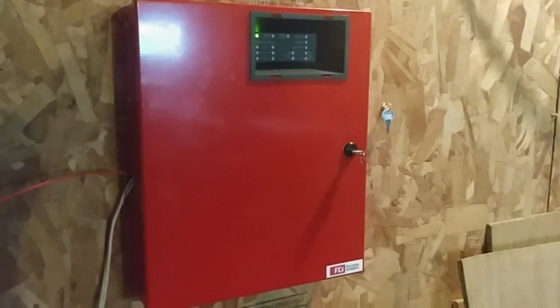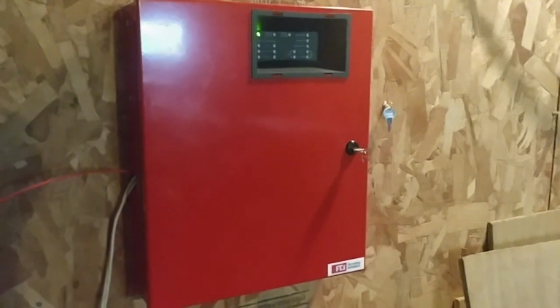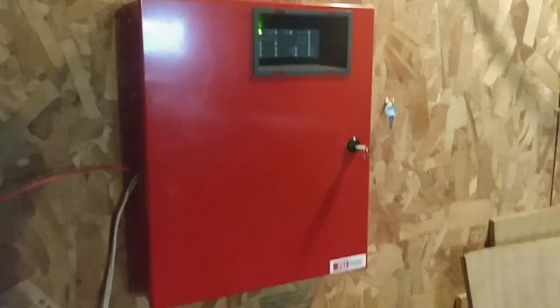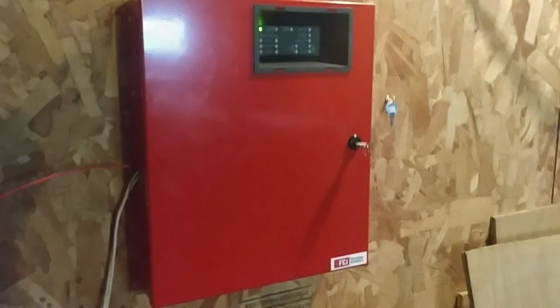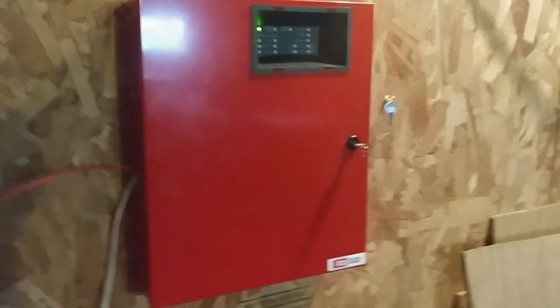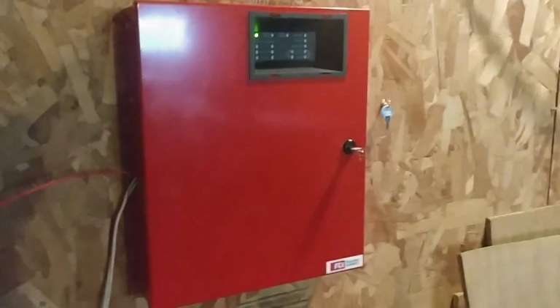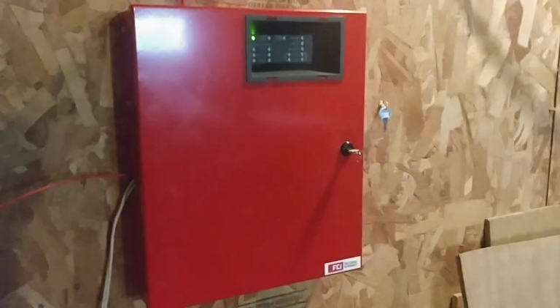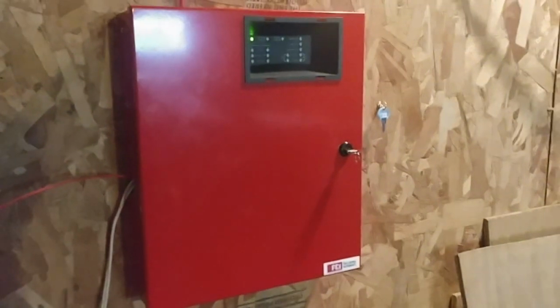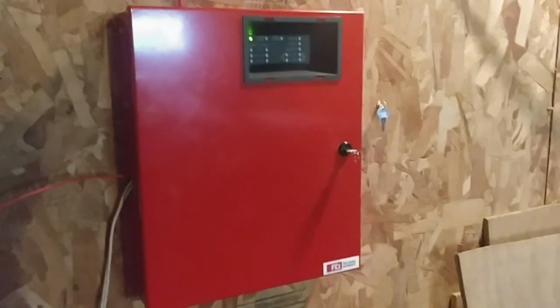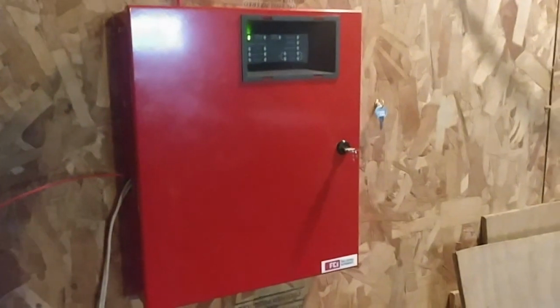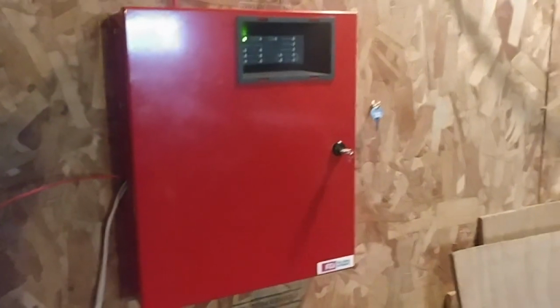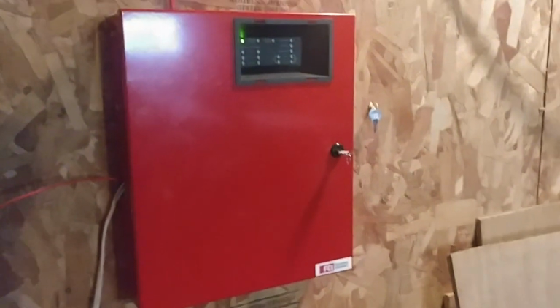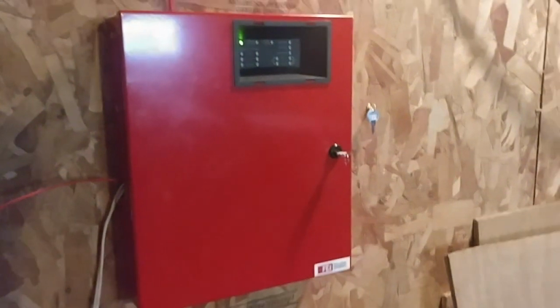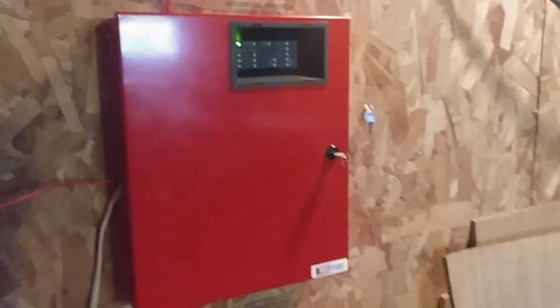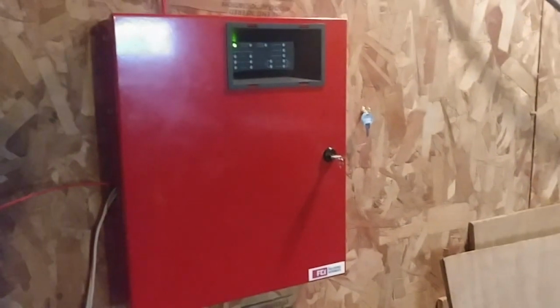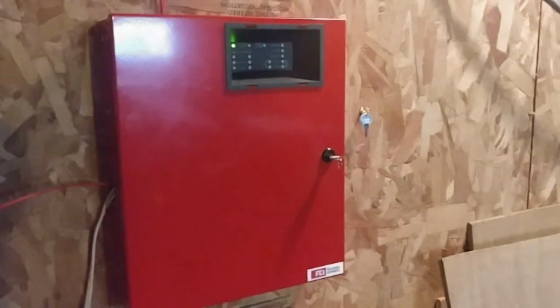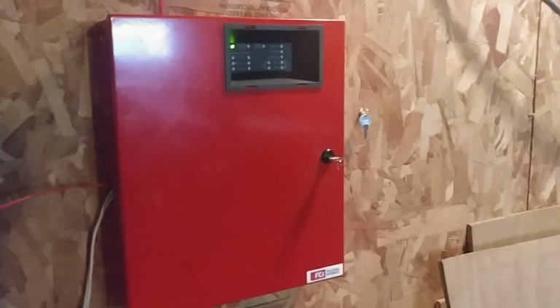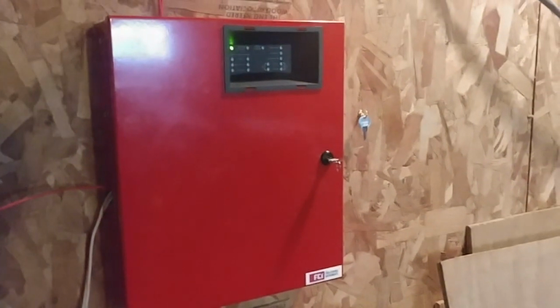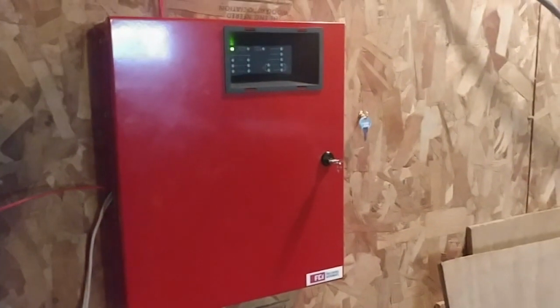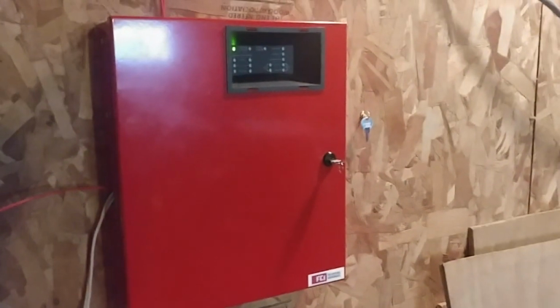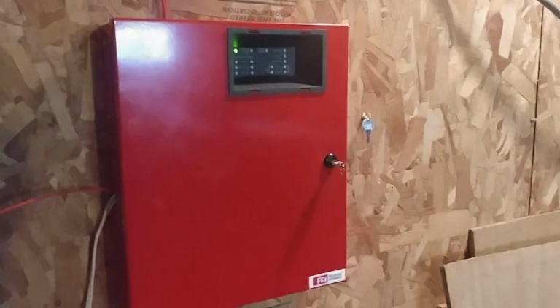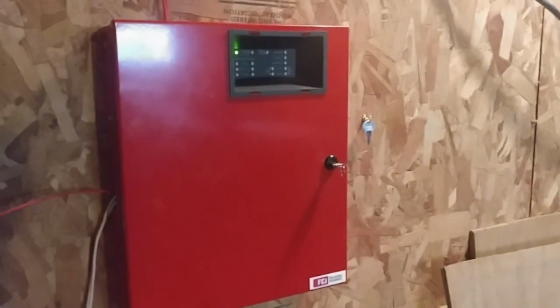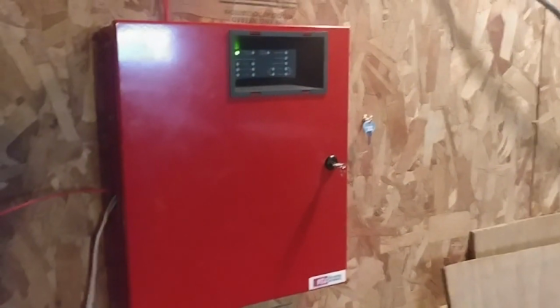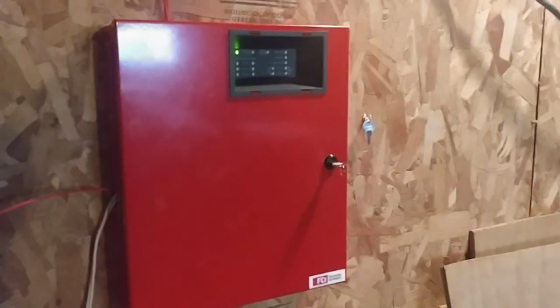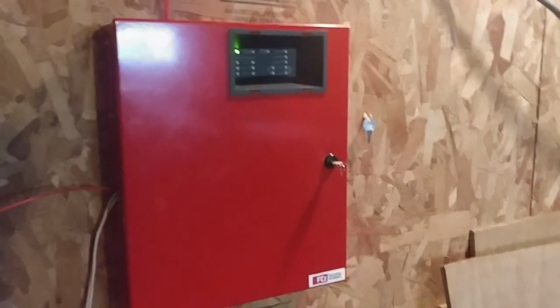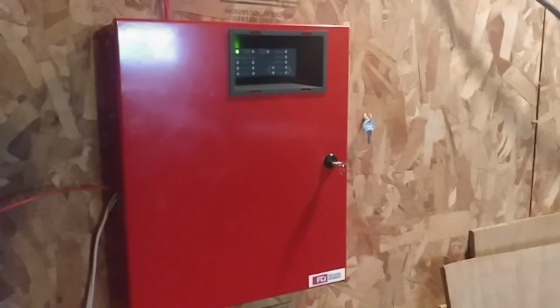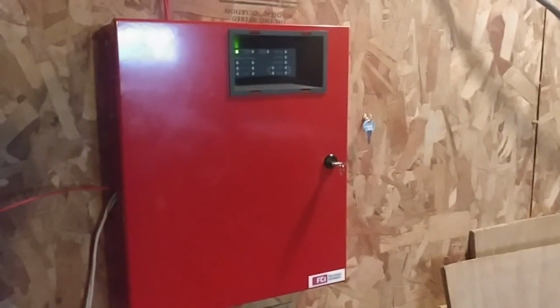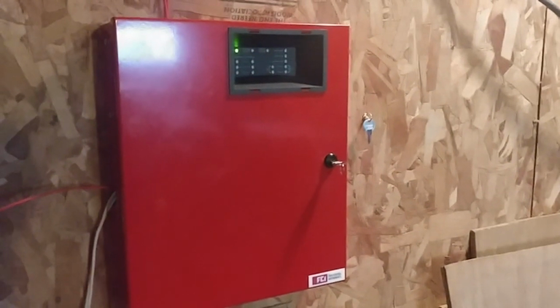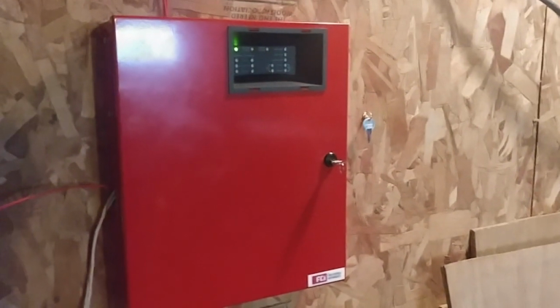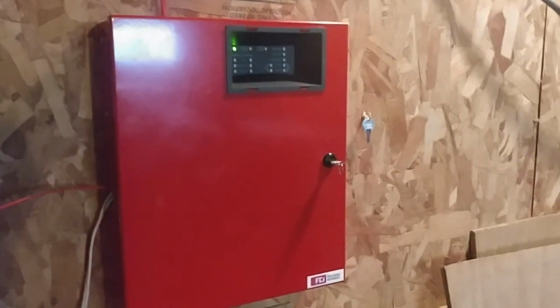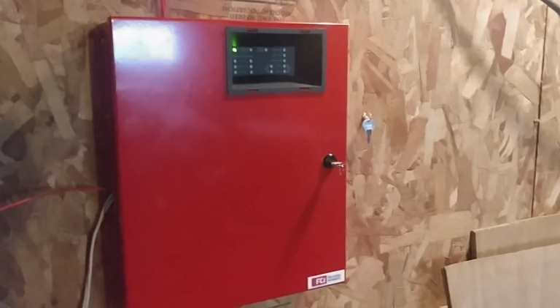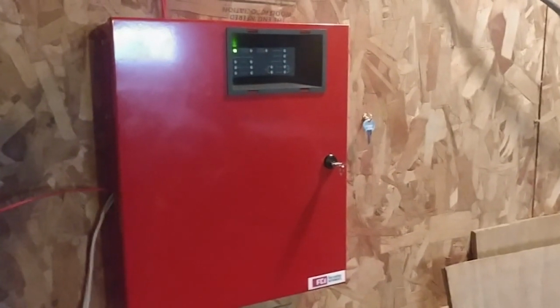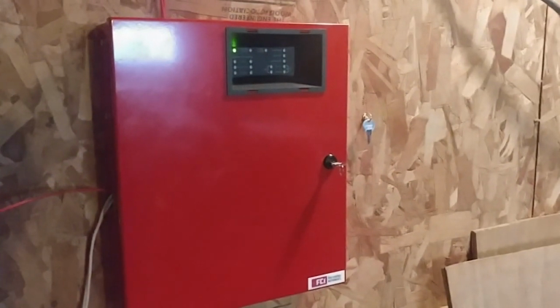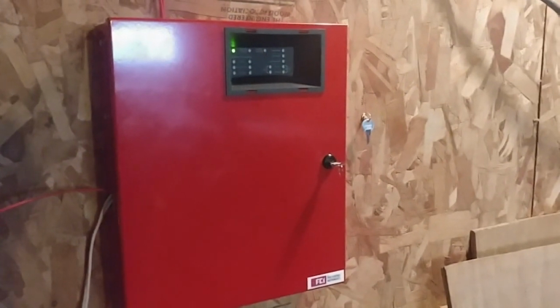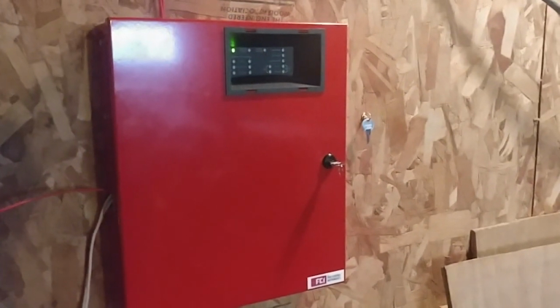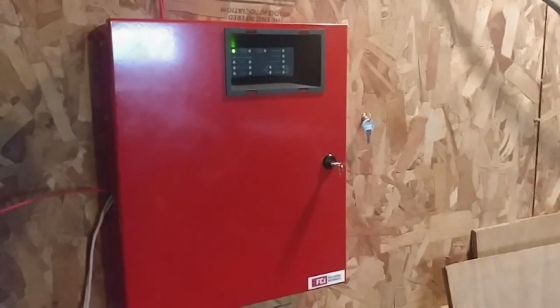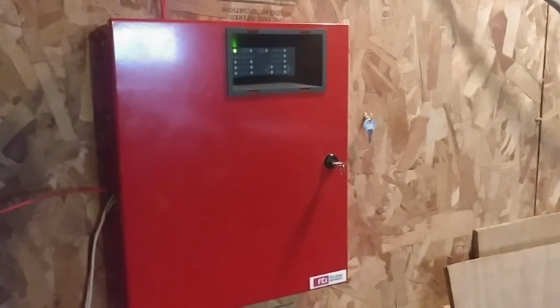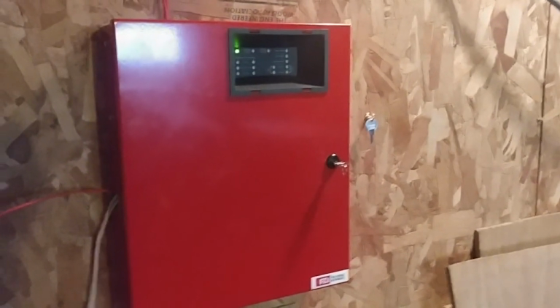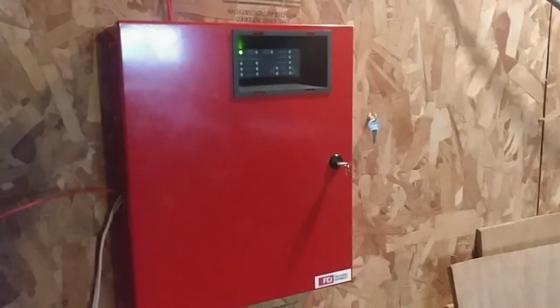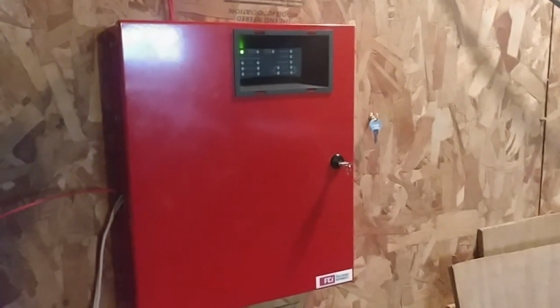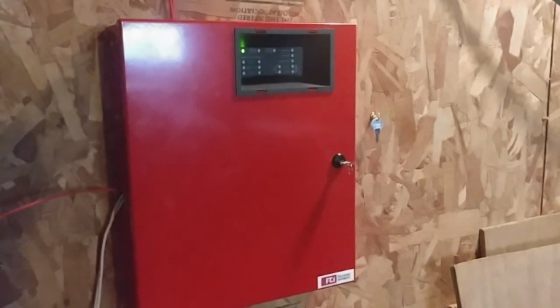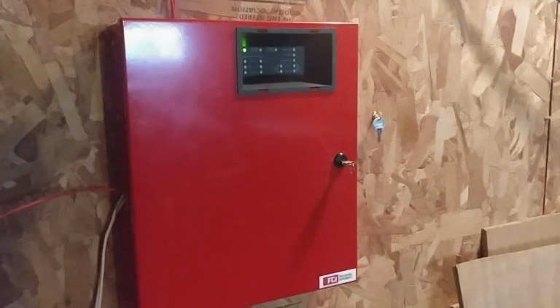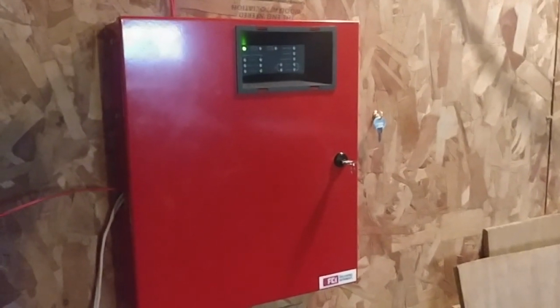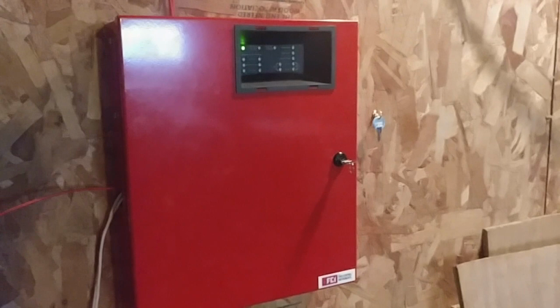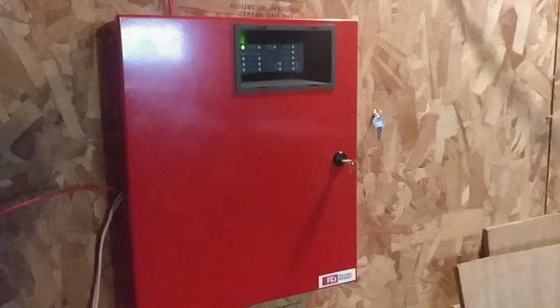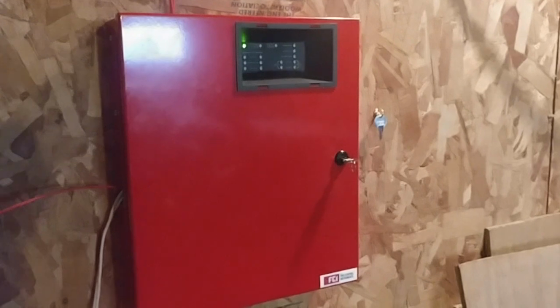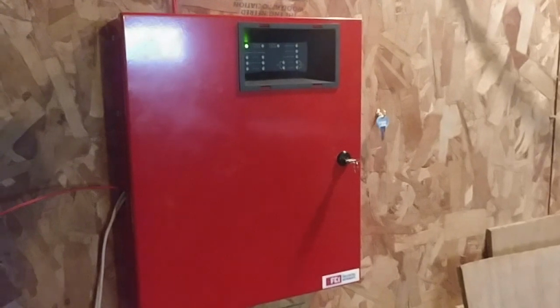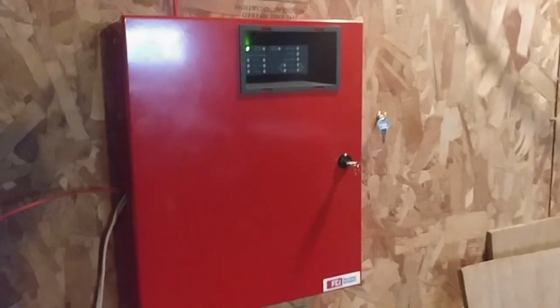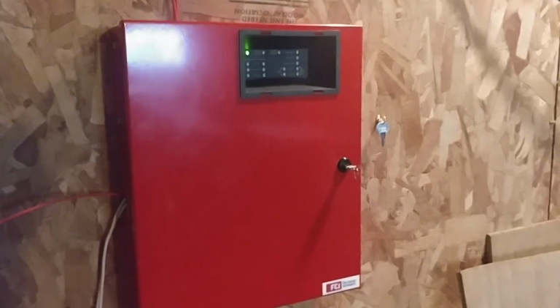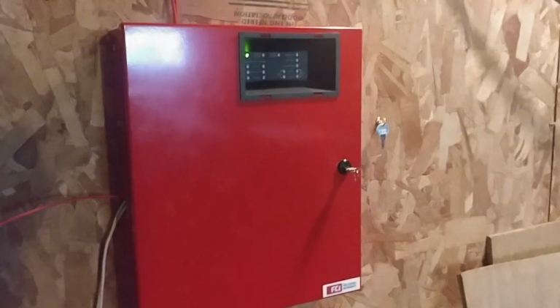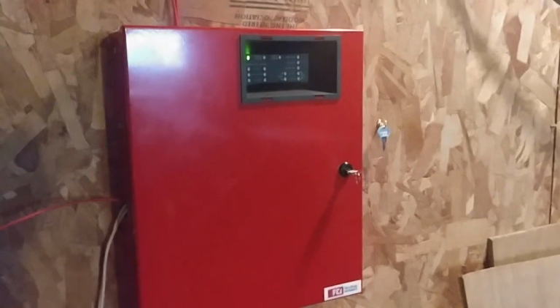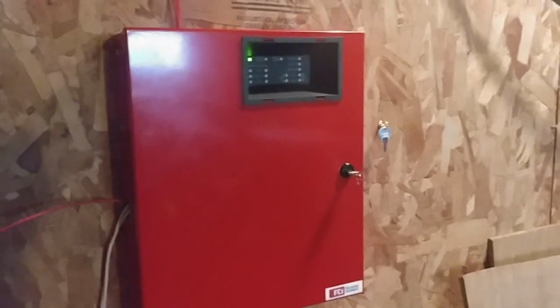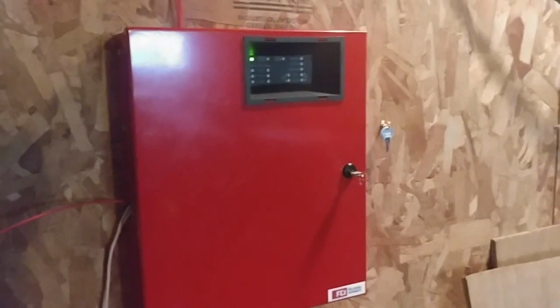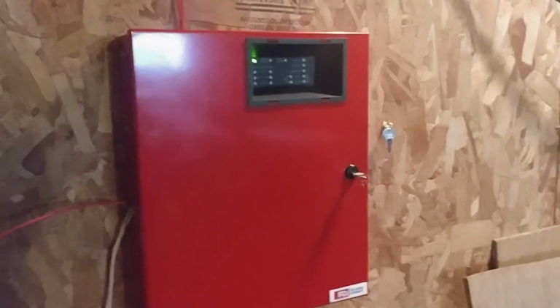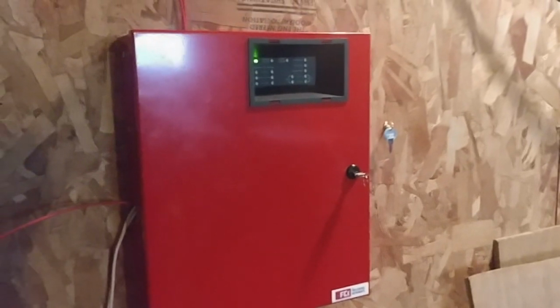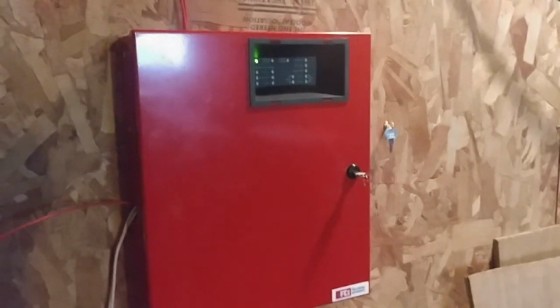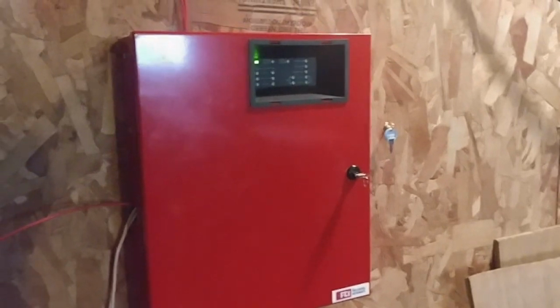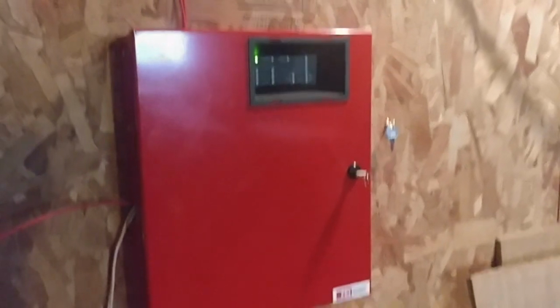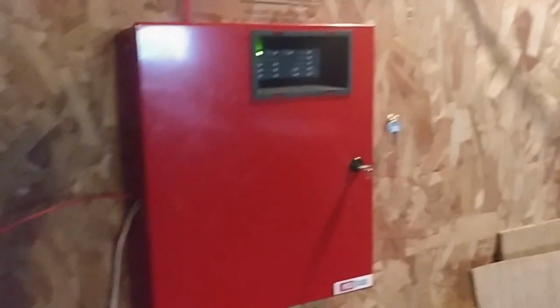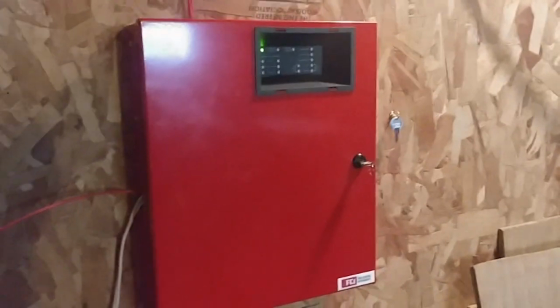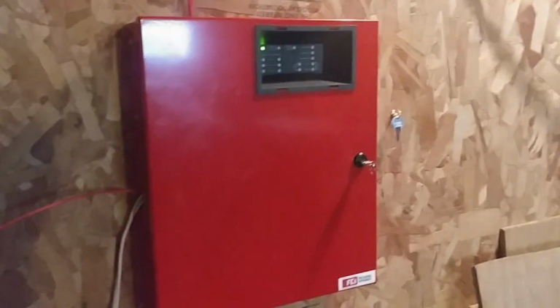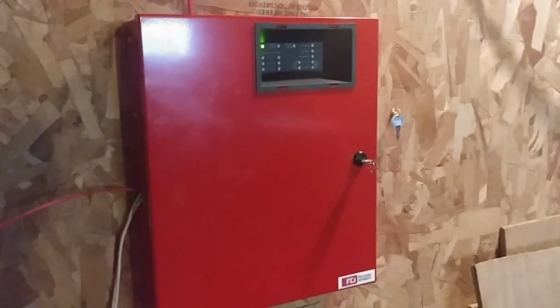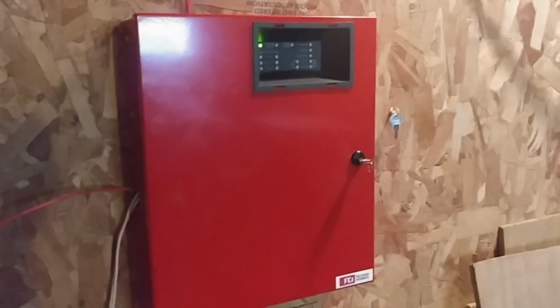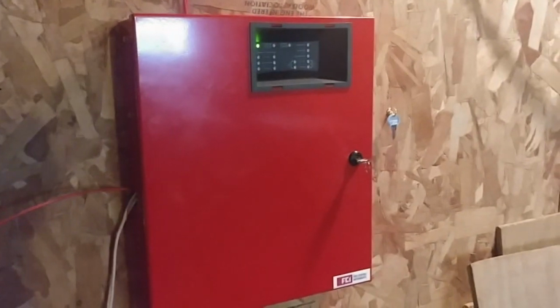Yo yo, what's up everyone, this is your boy Vintage Fire Alarm Guy. Happy Fire Alarm Friday. Today we're doing System Test 9.